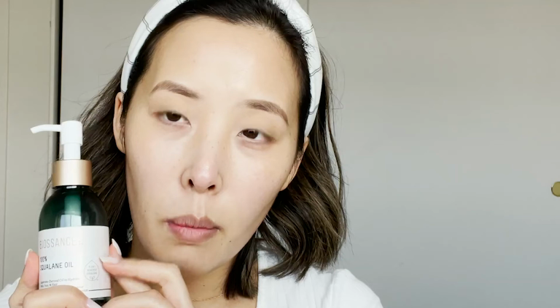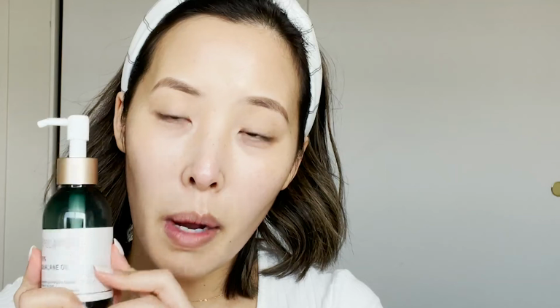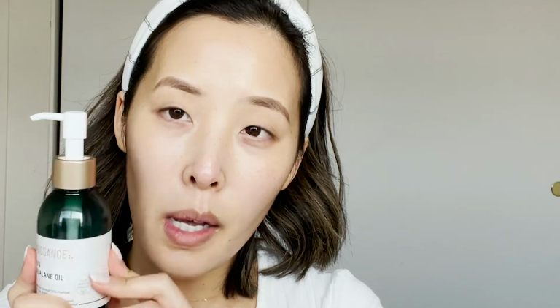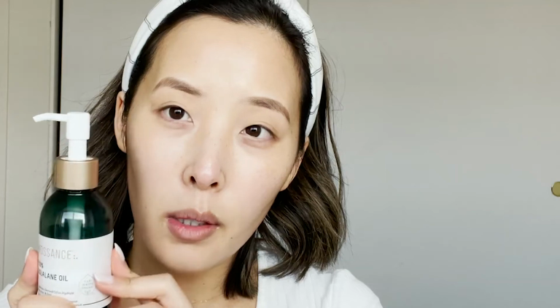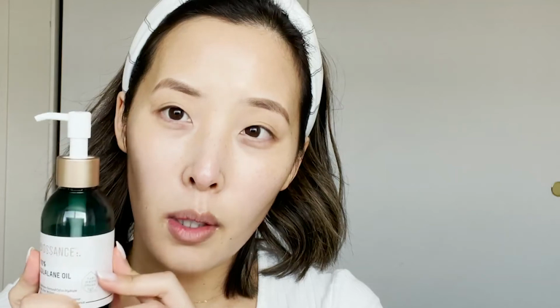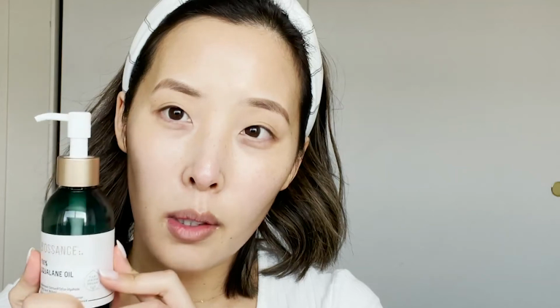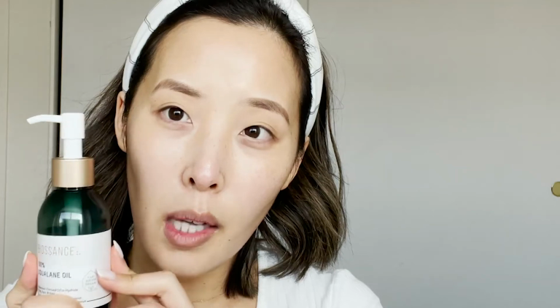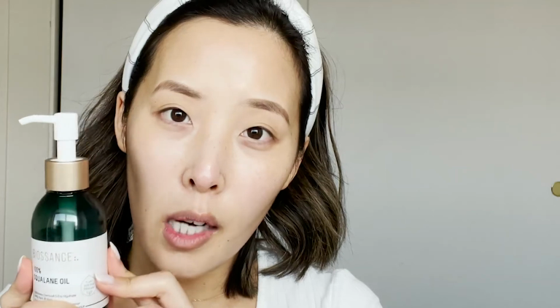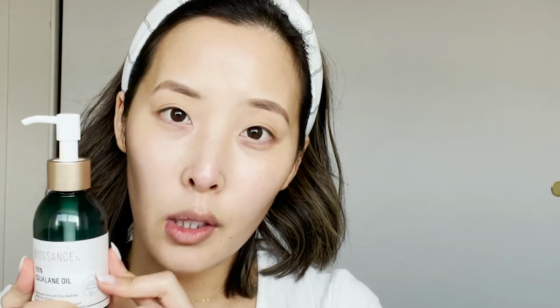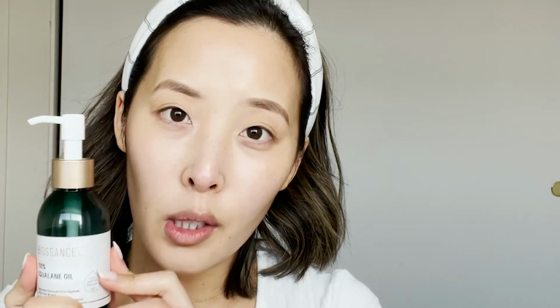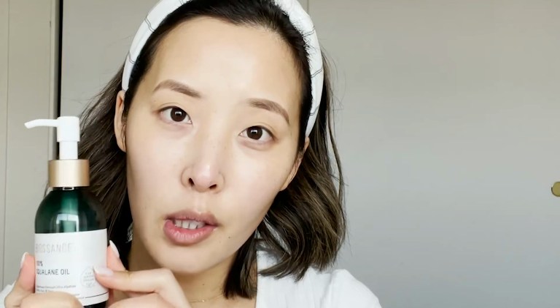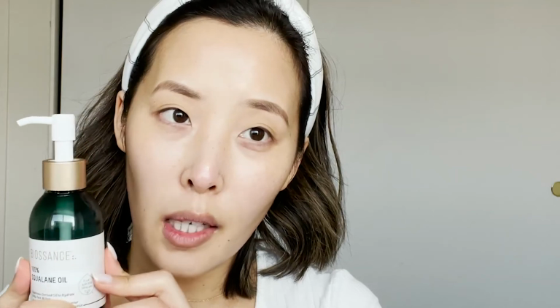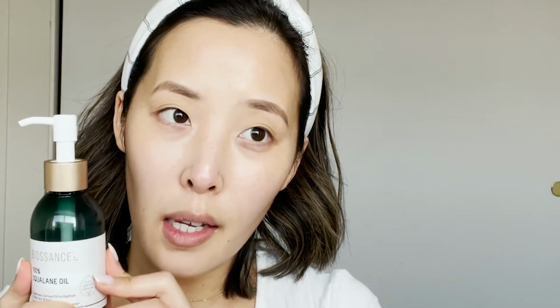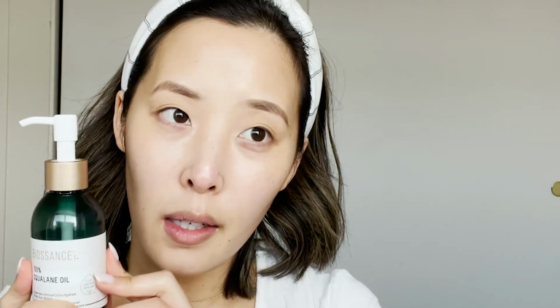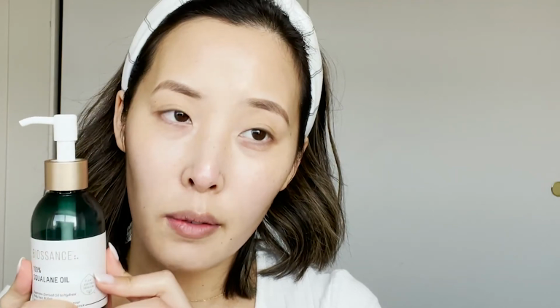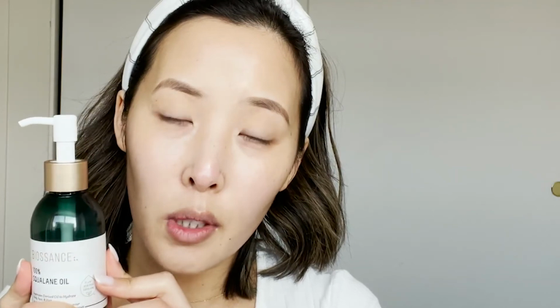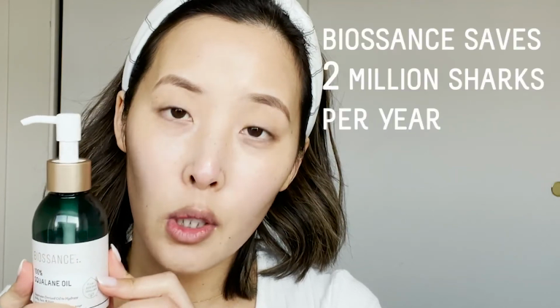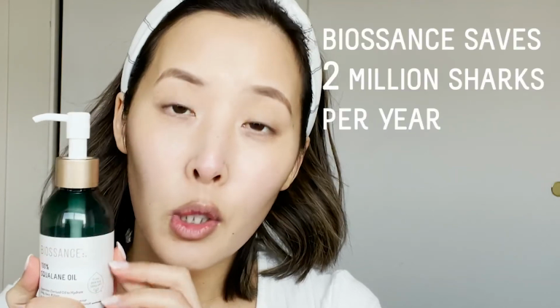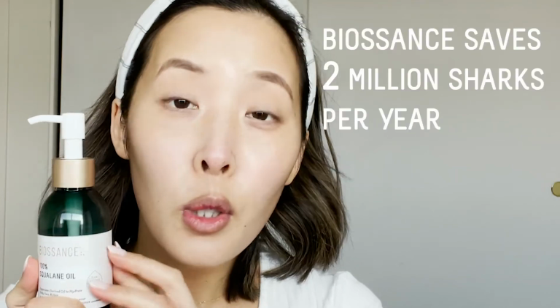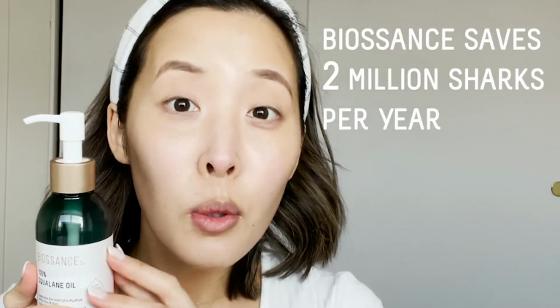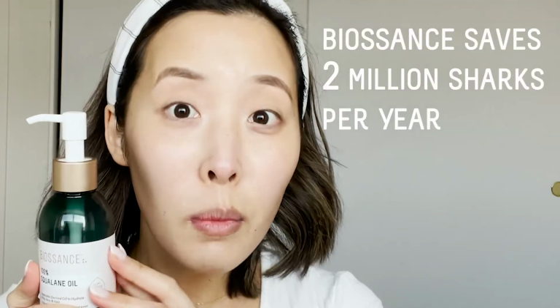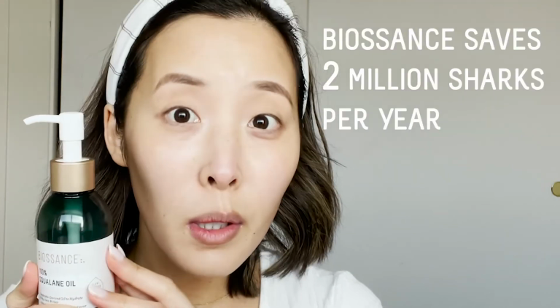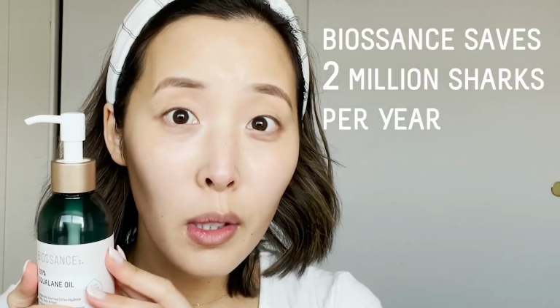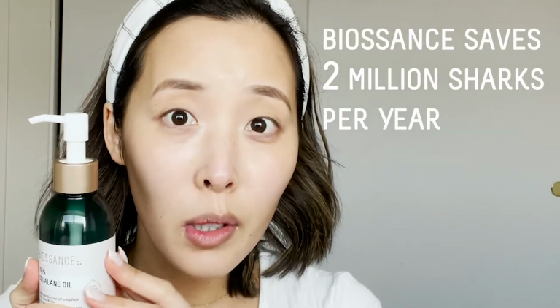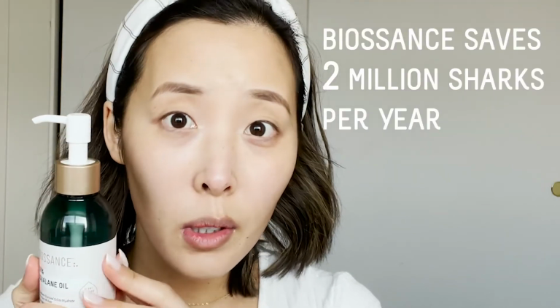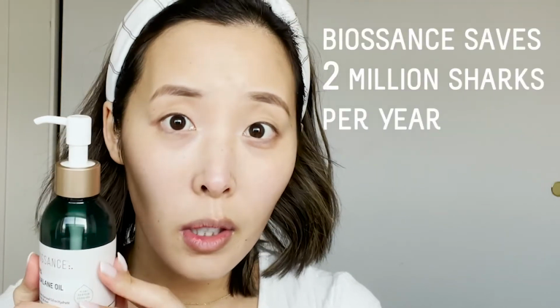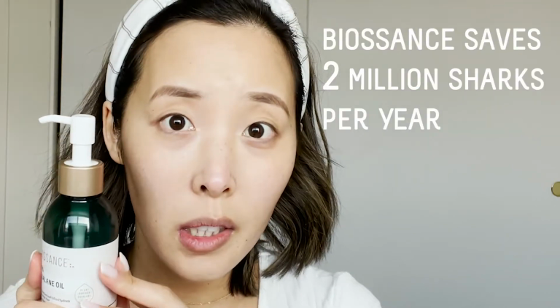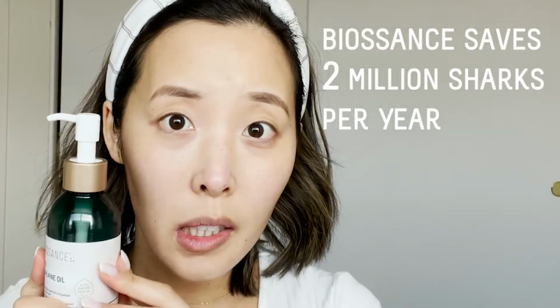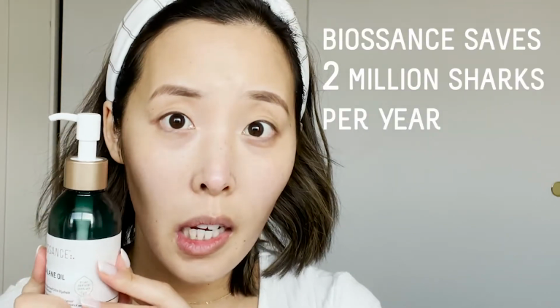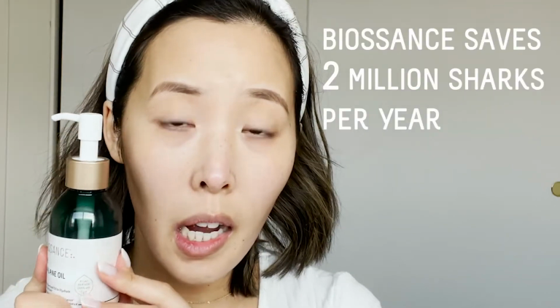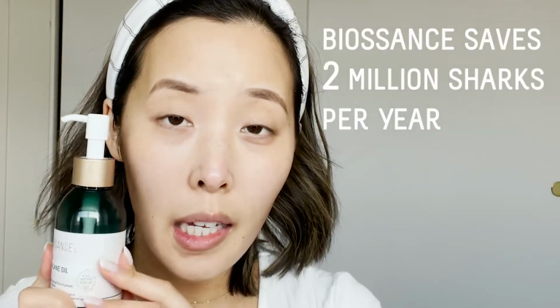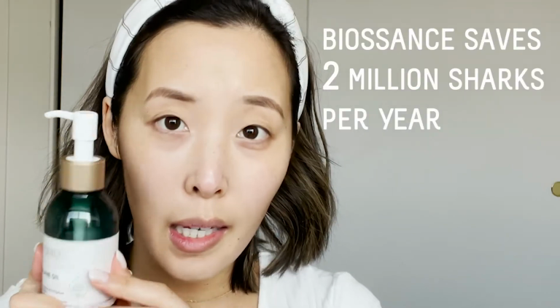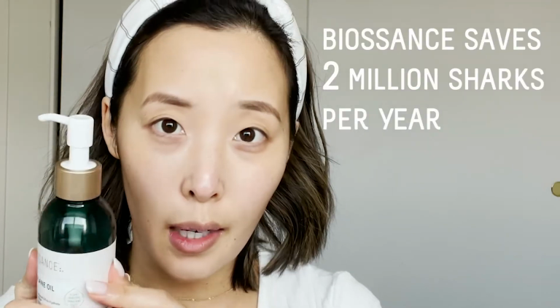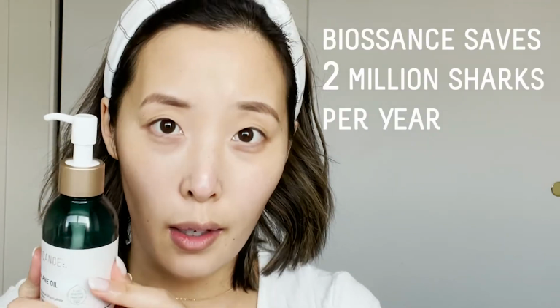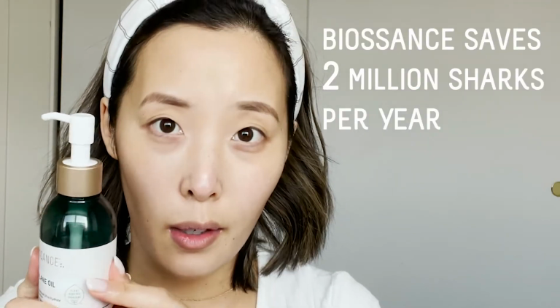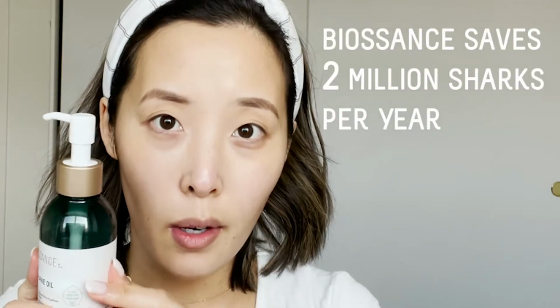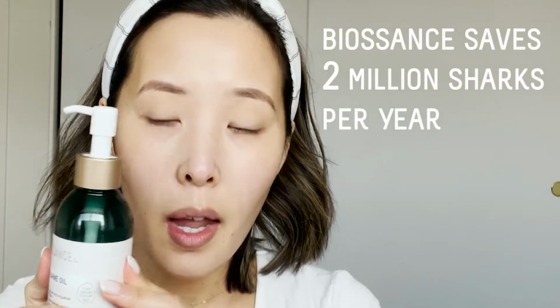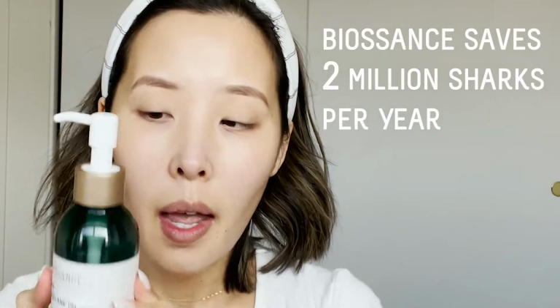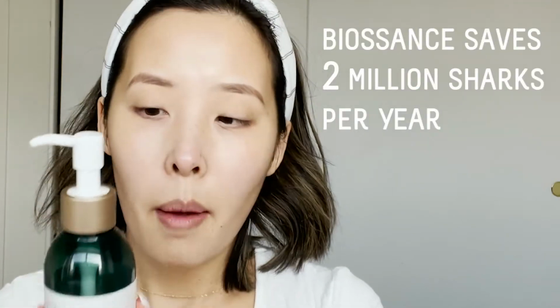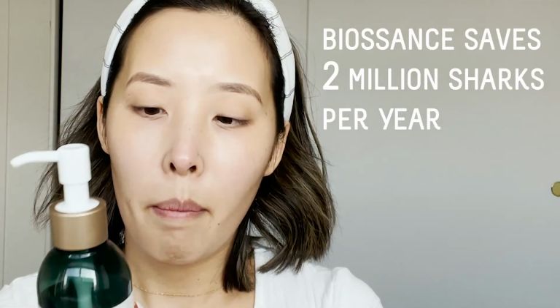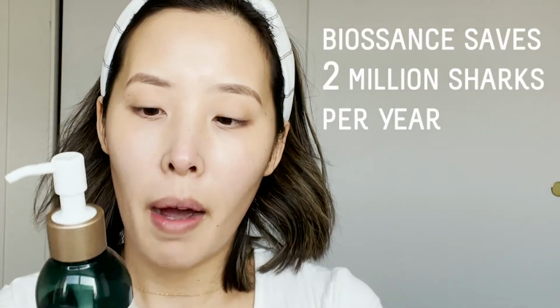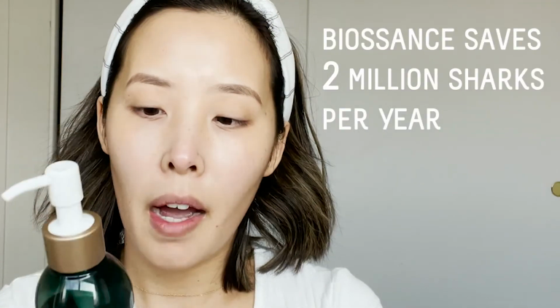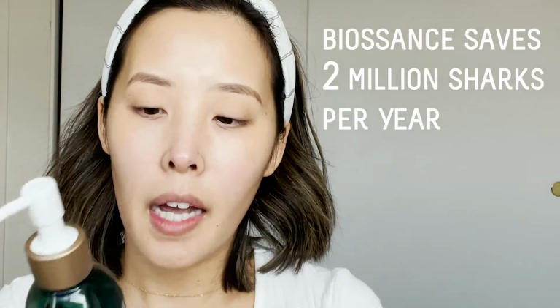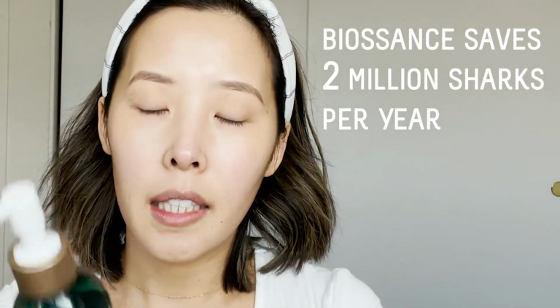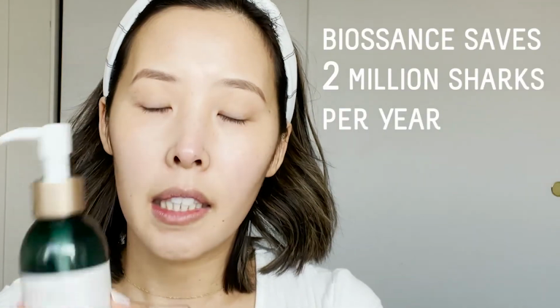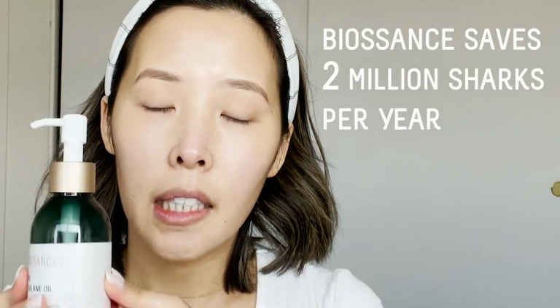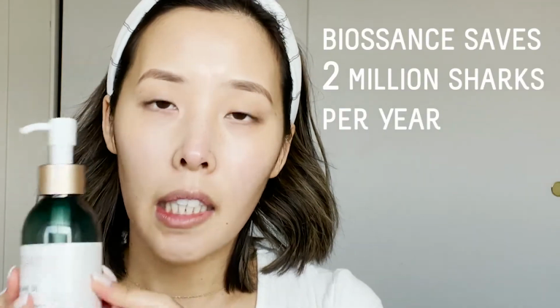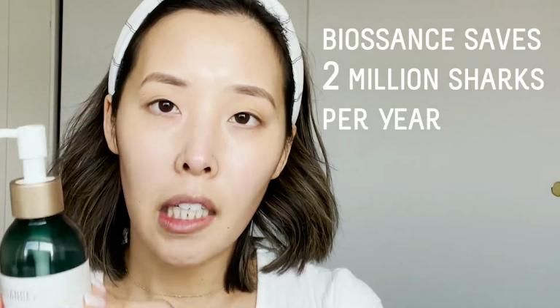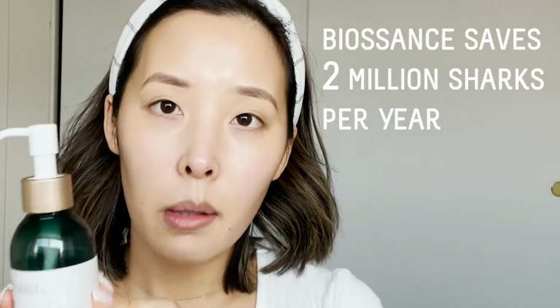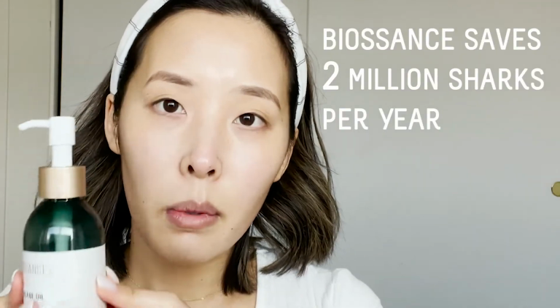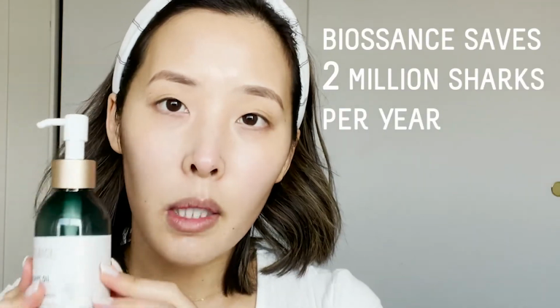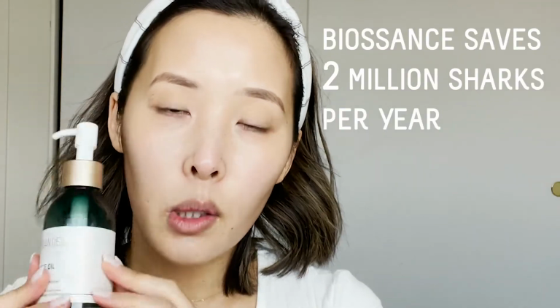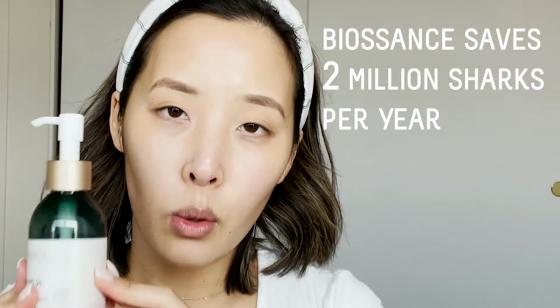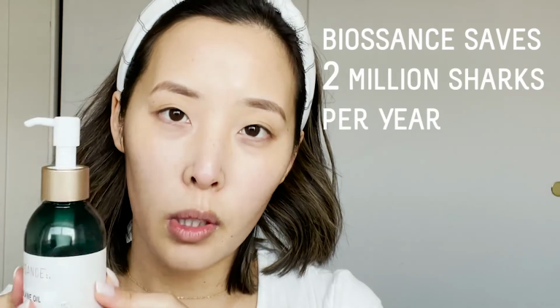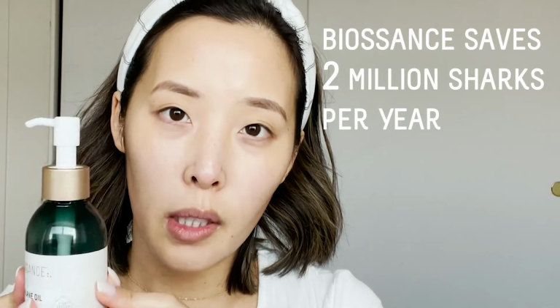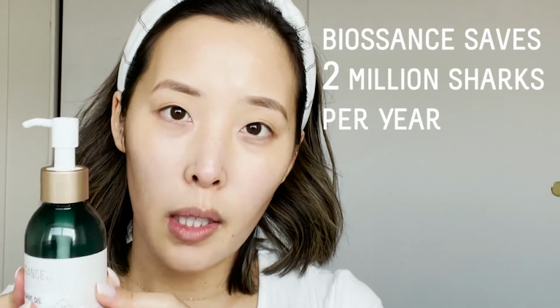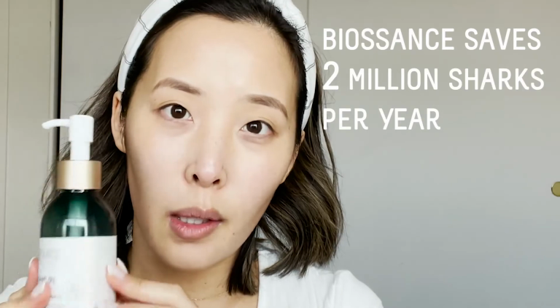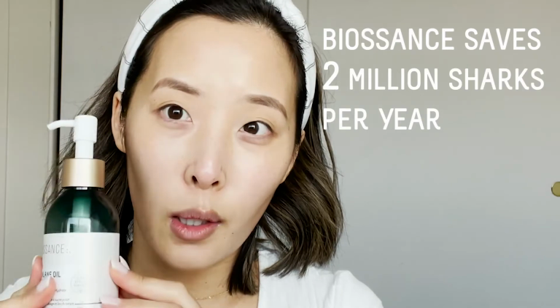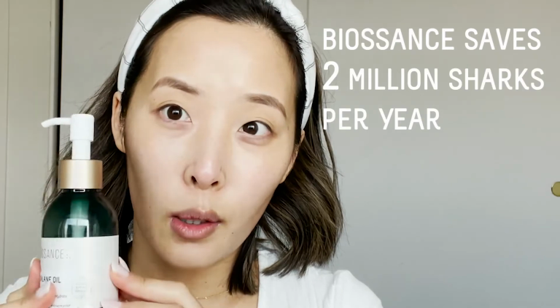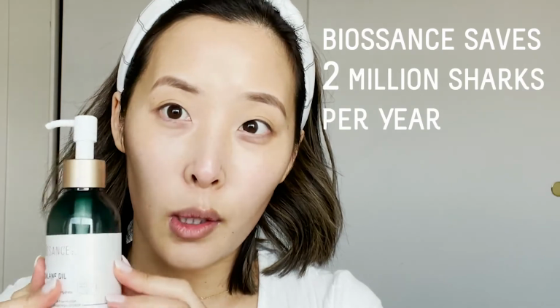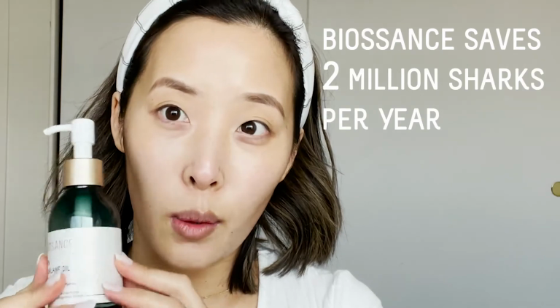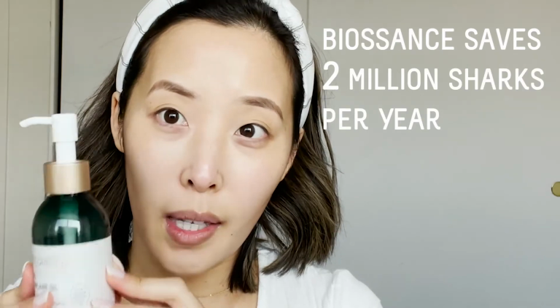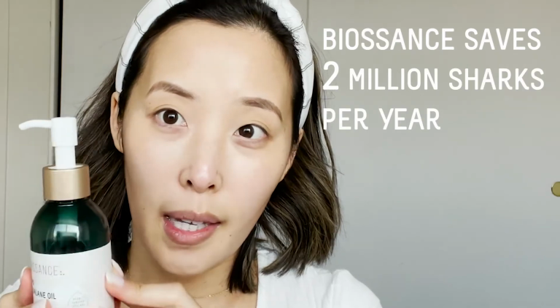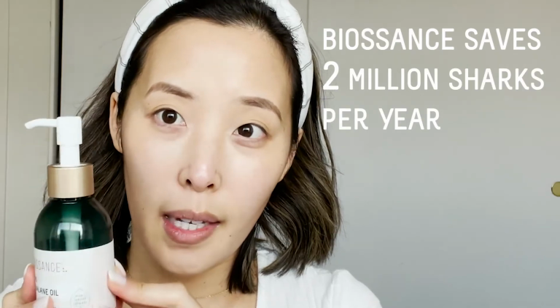Biossance actually saves 2 million sharks a year by sustainably sourcing their squalane.